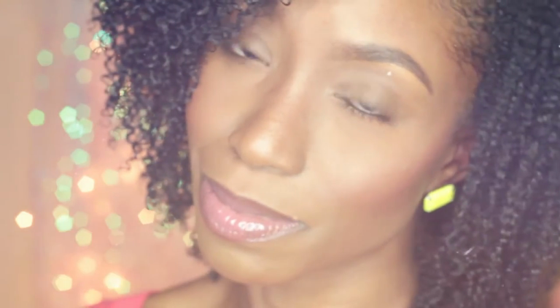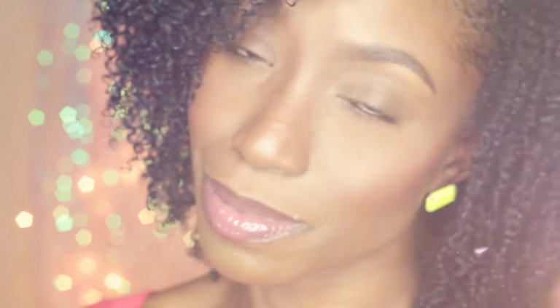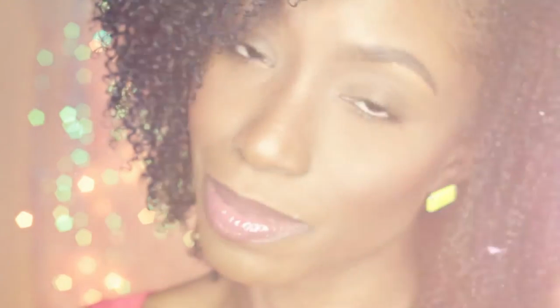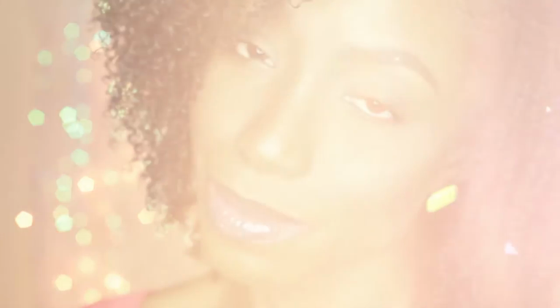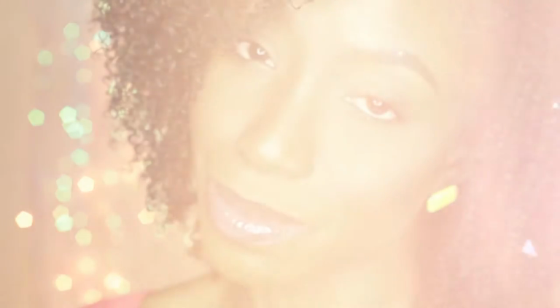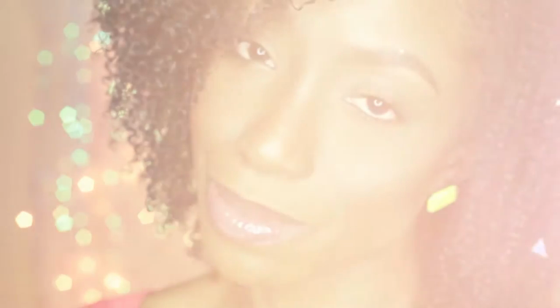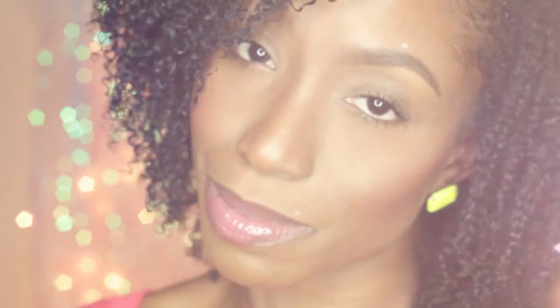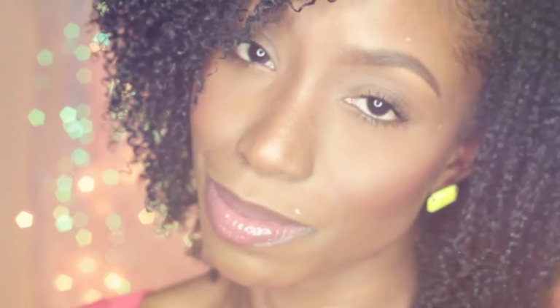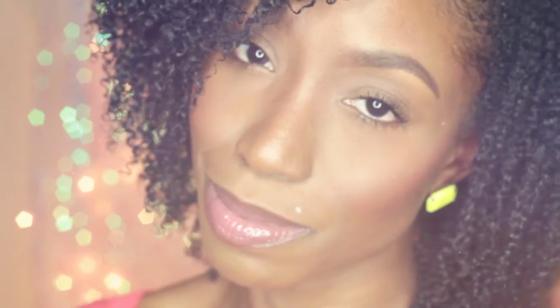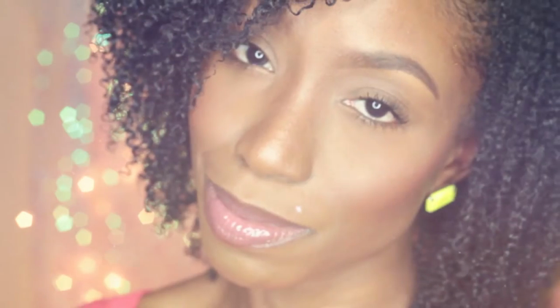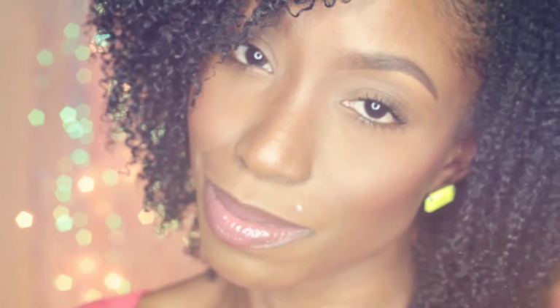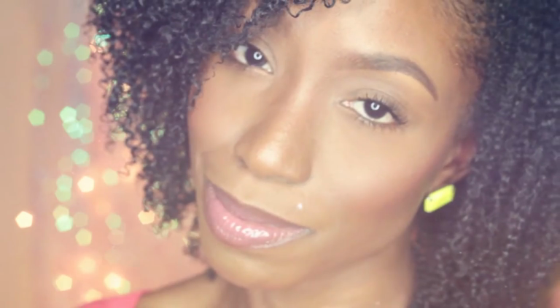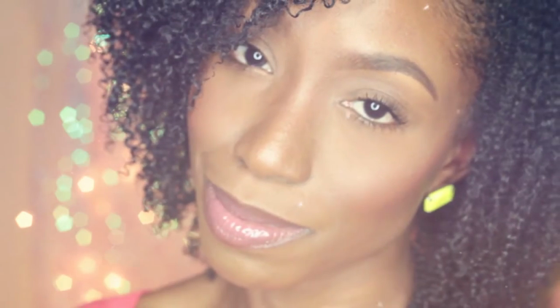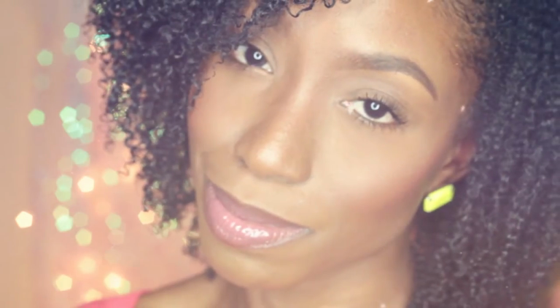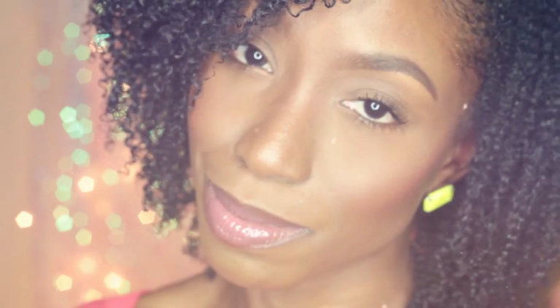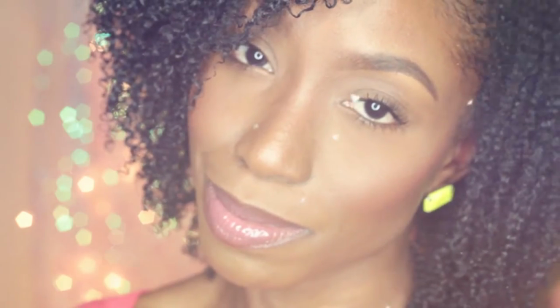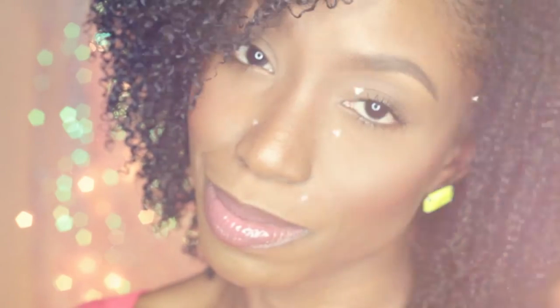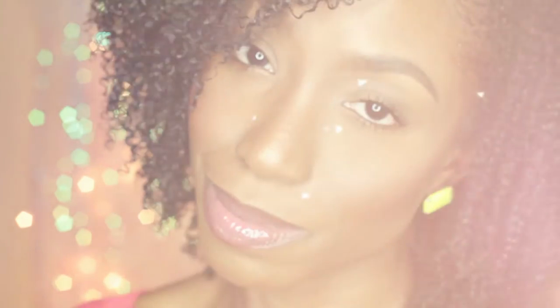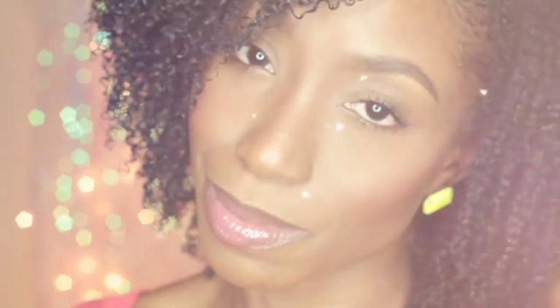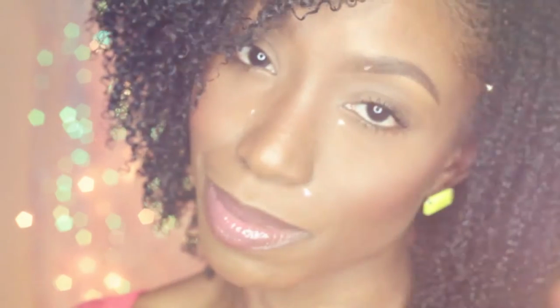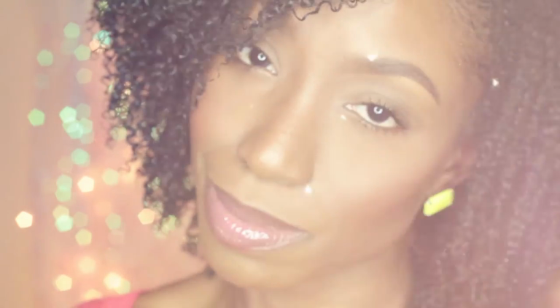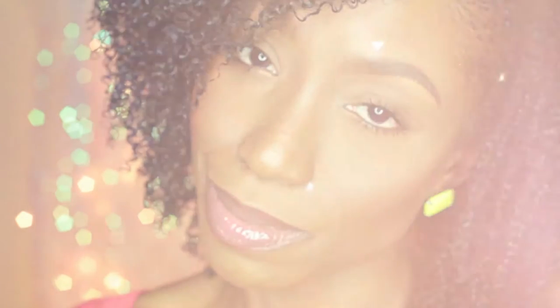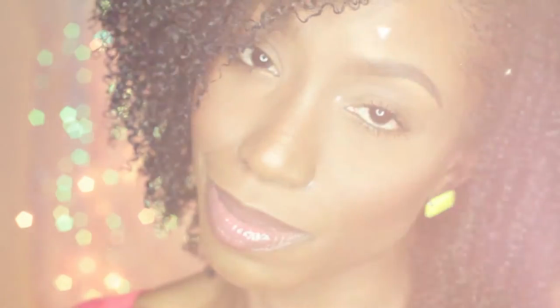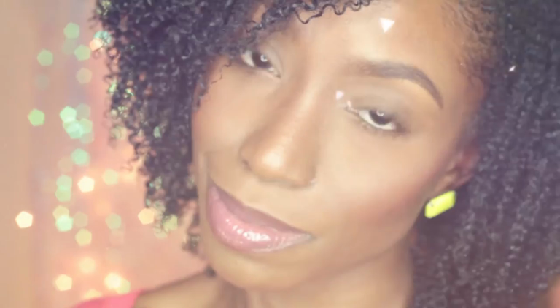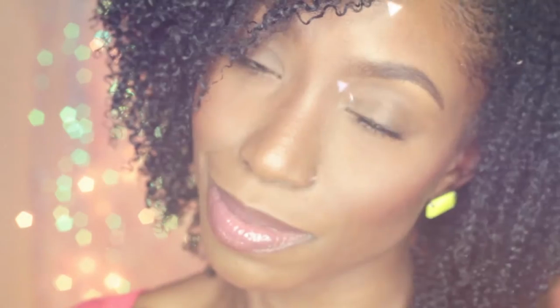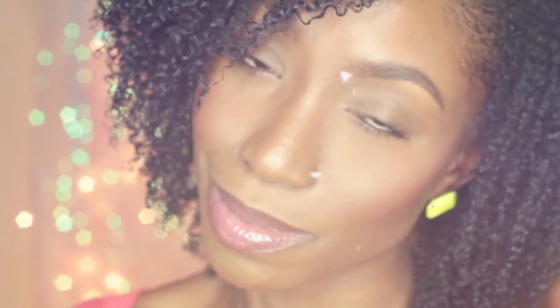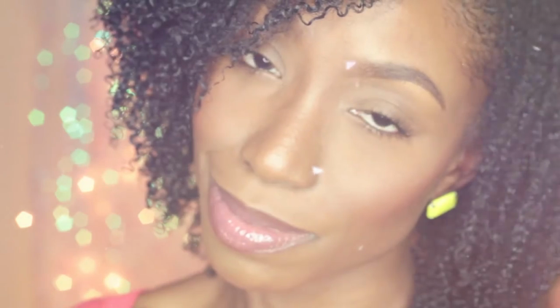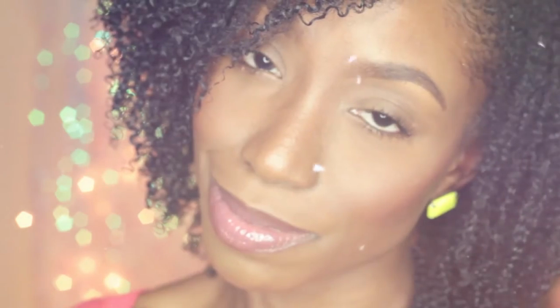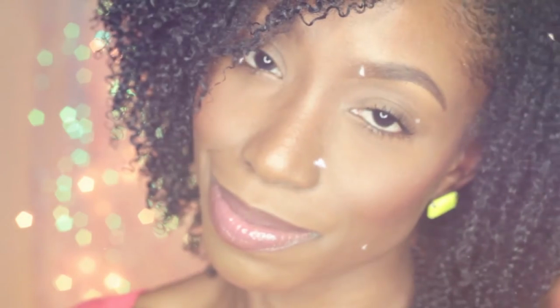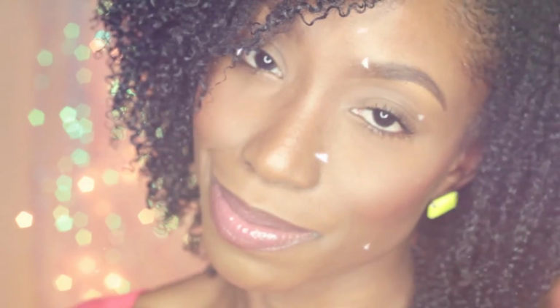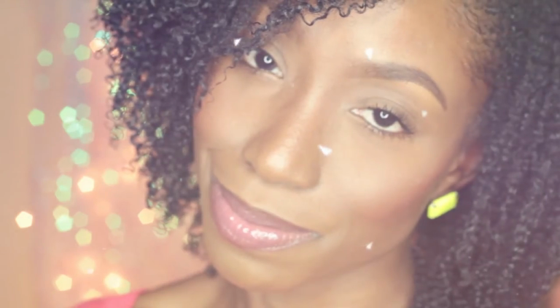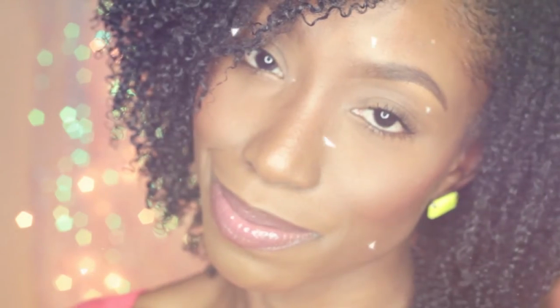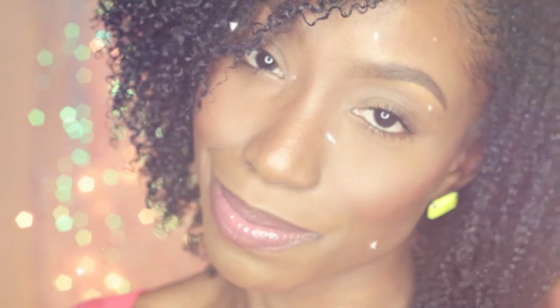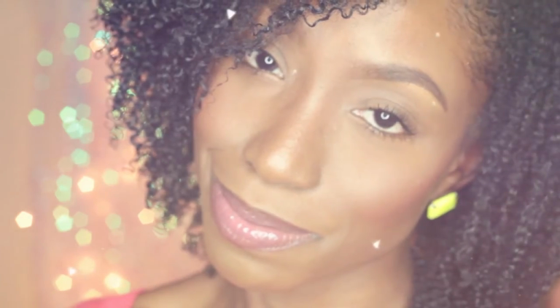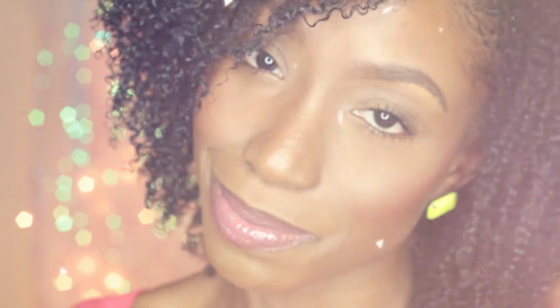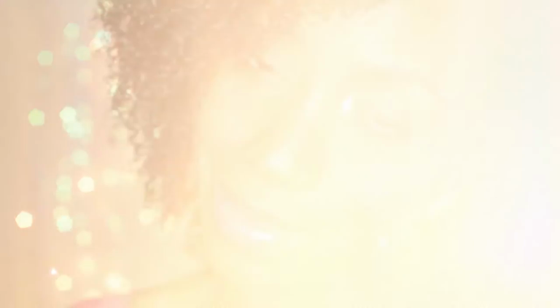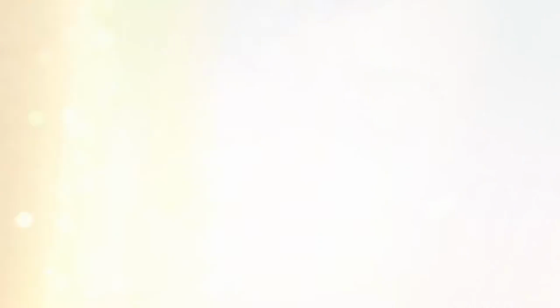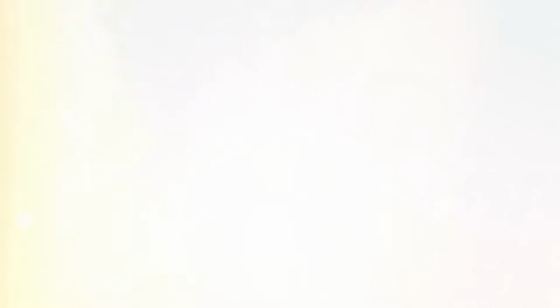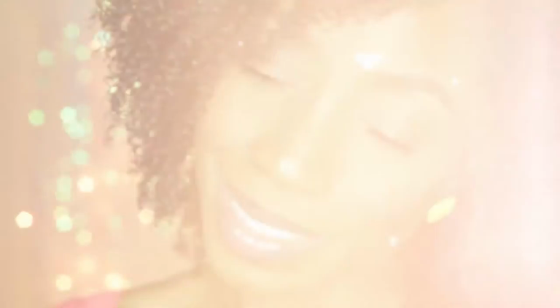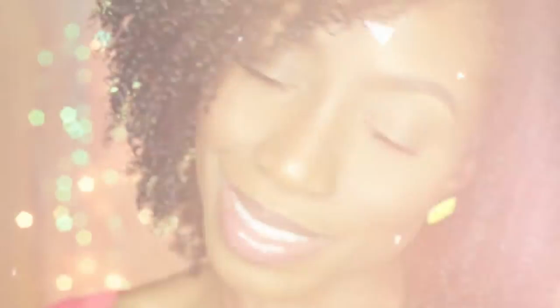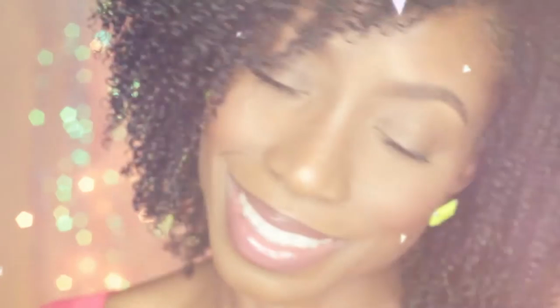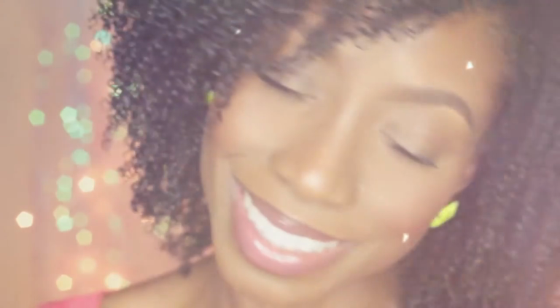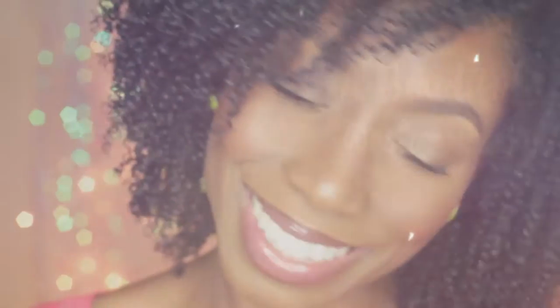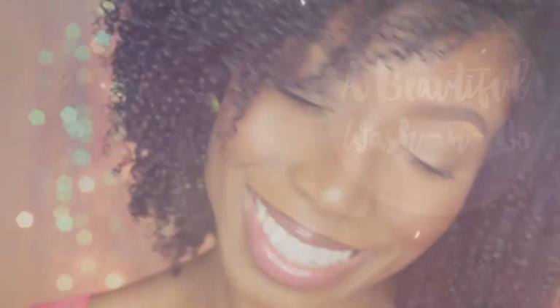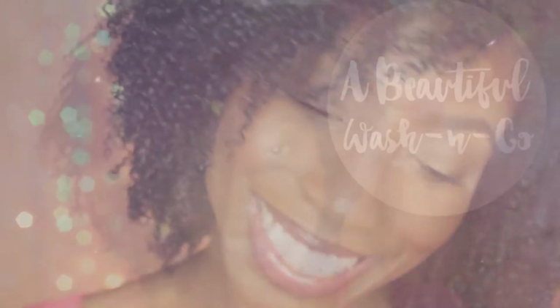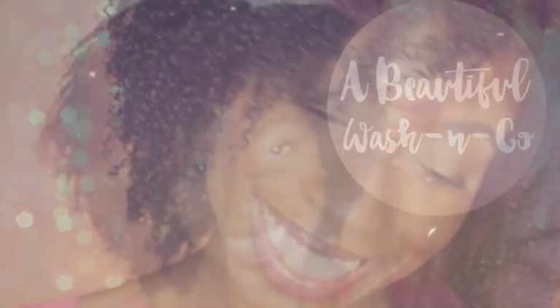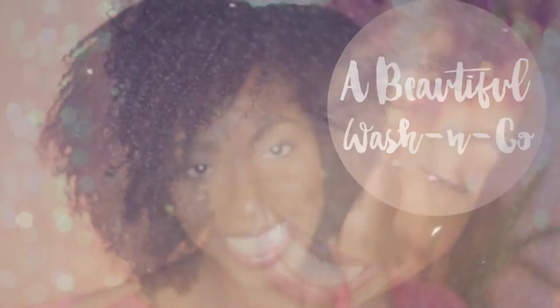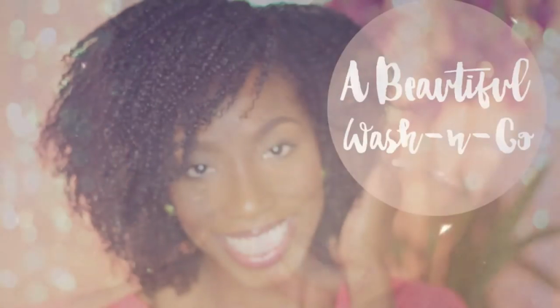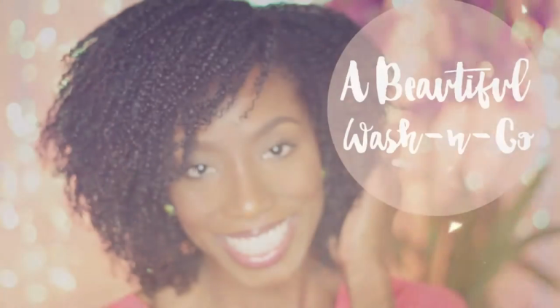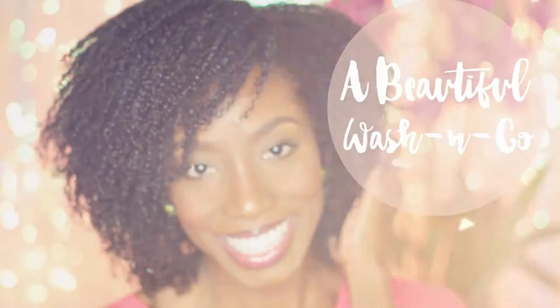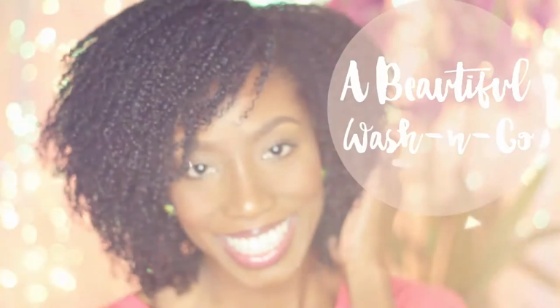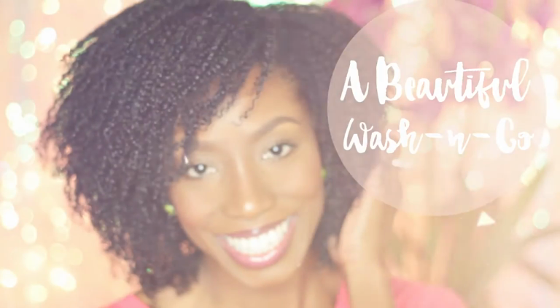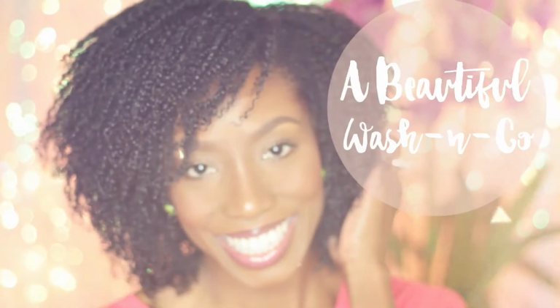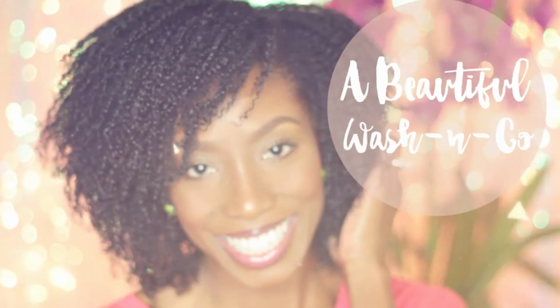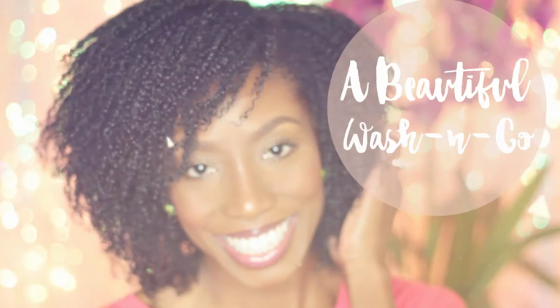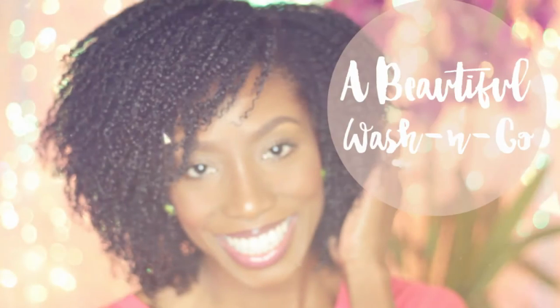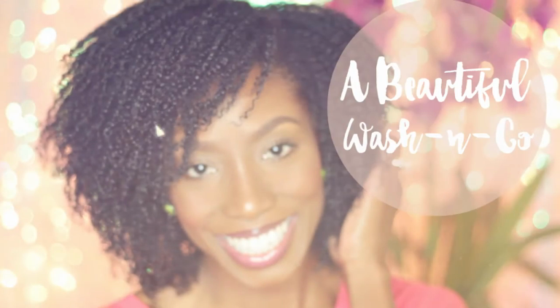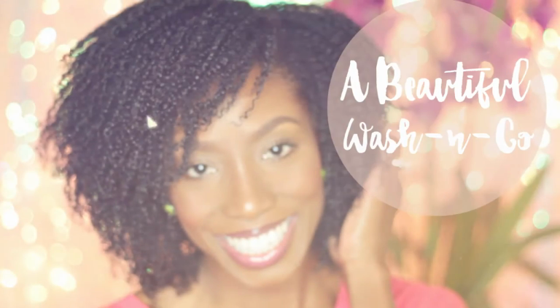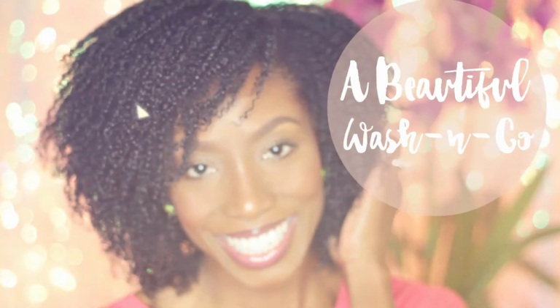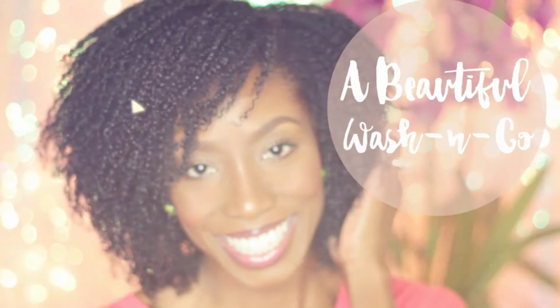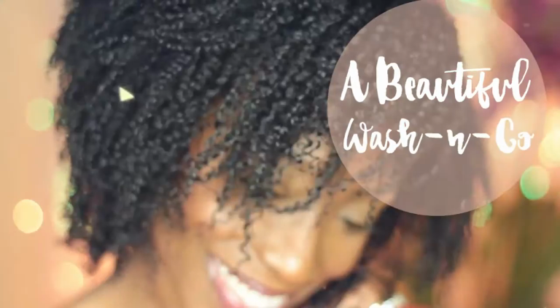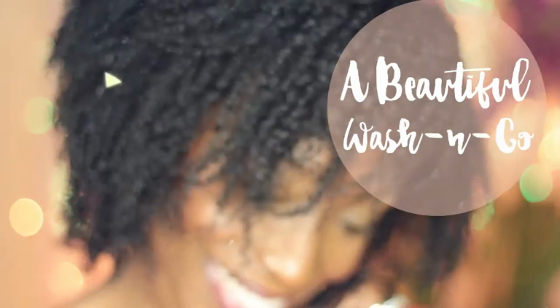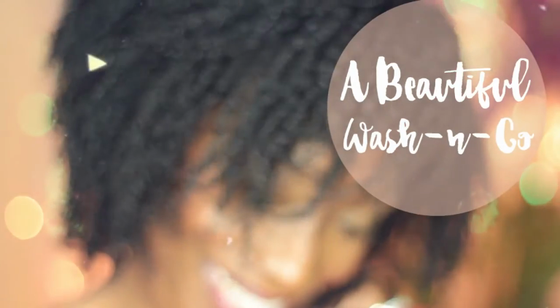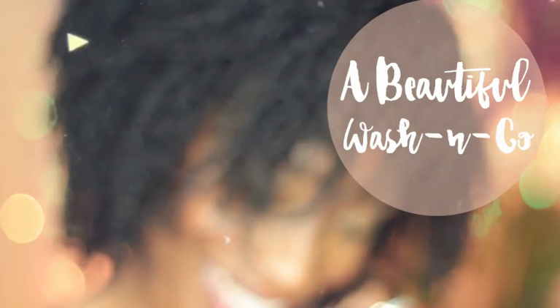Hey guys! Today on the Beautiful Nest TV, we'll show you one of my wash and go routines using the max hydration method.